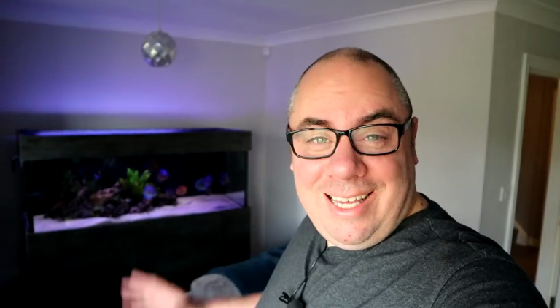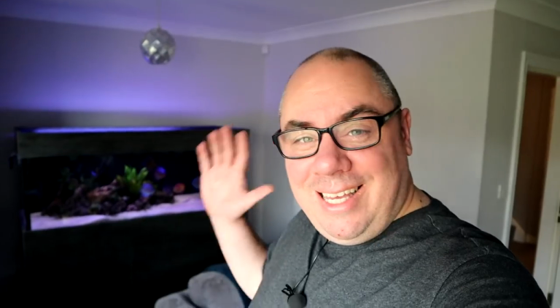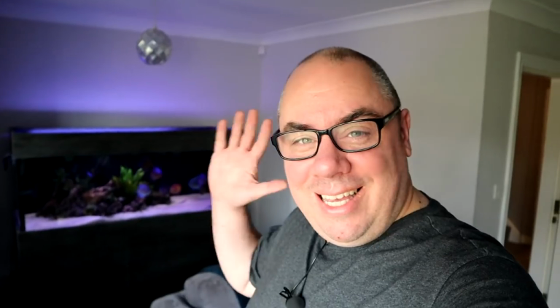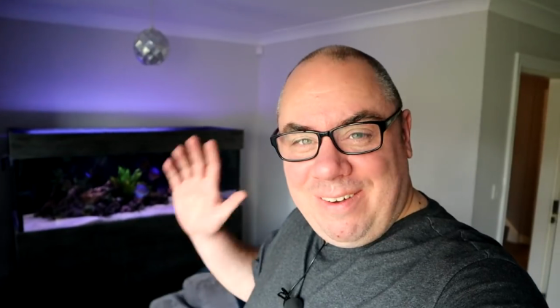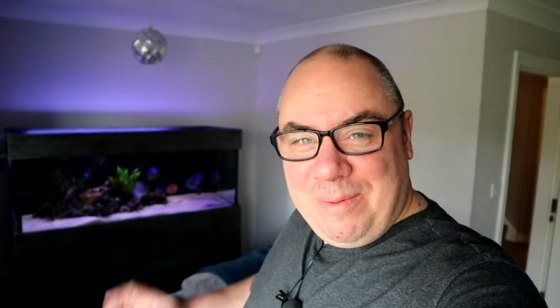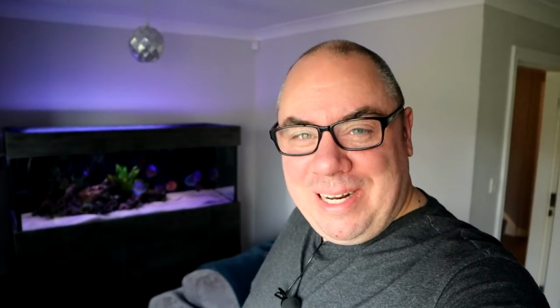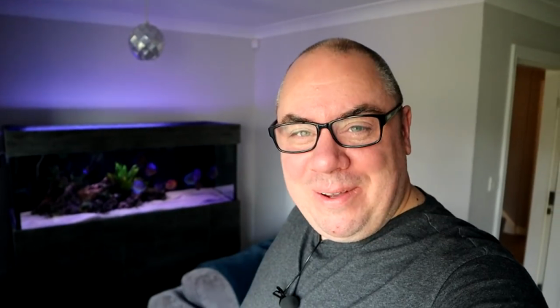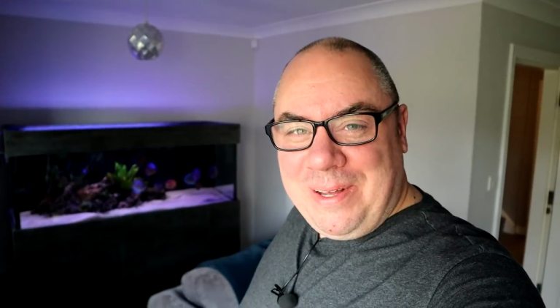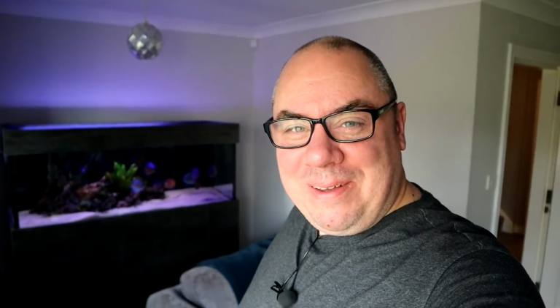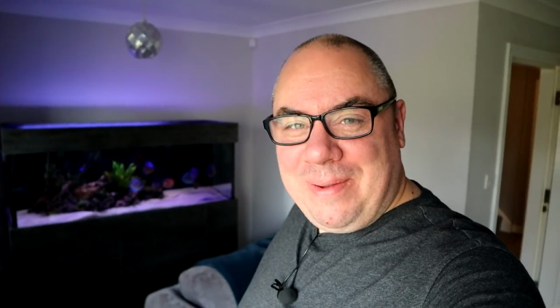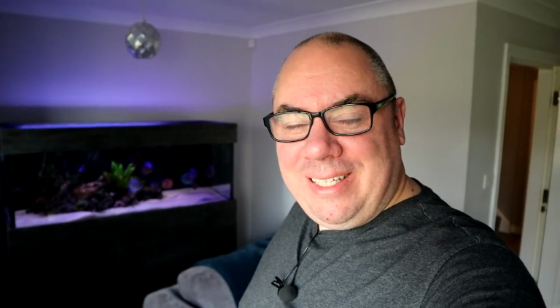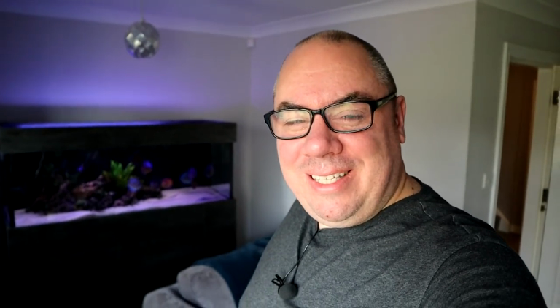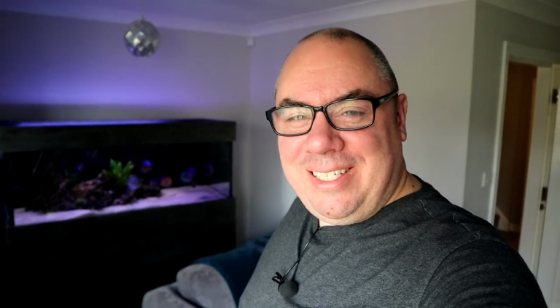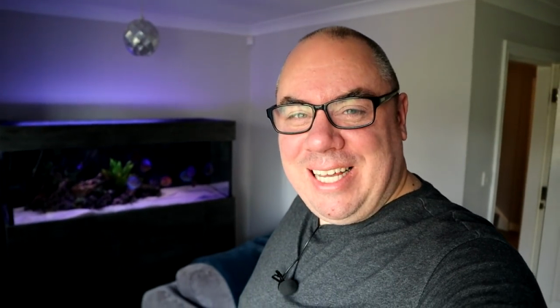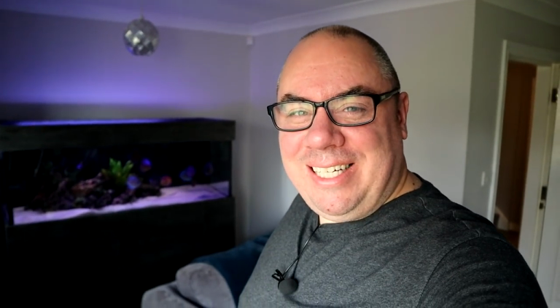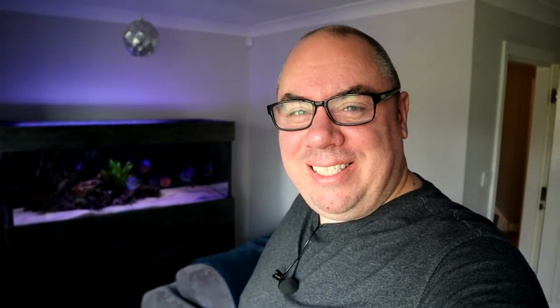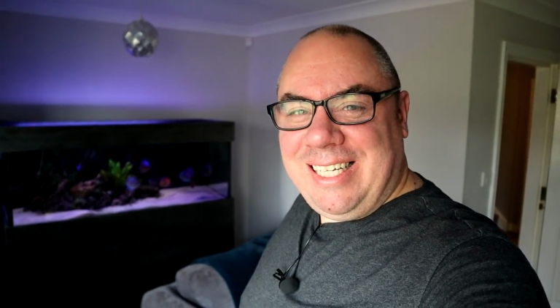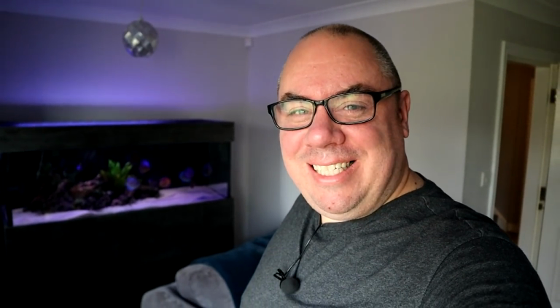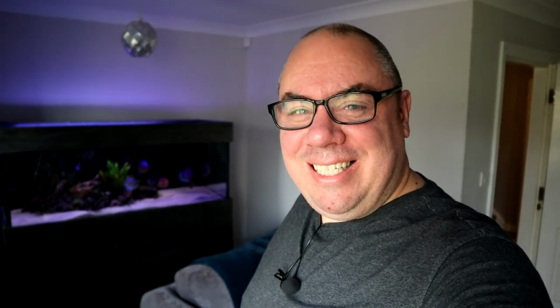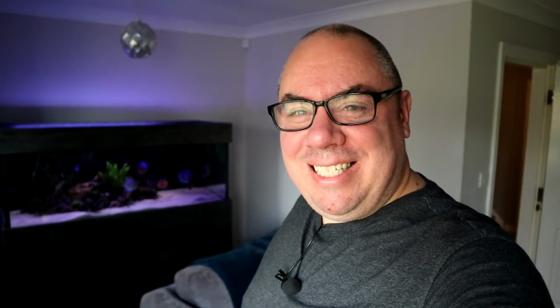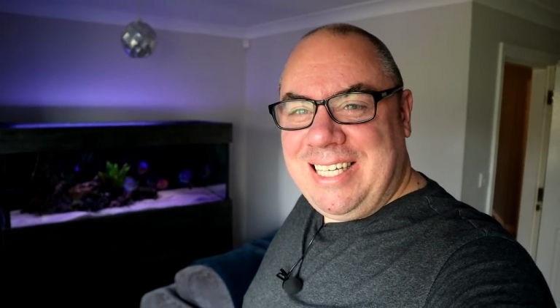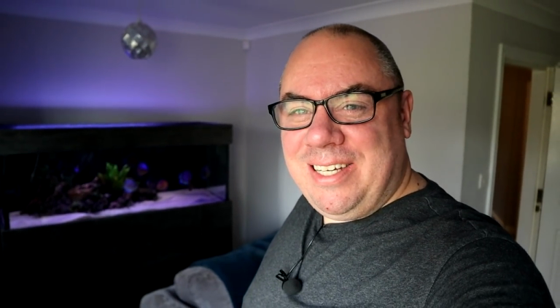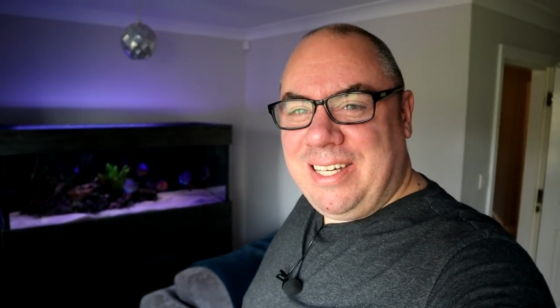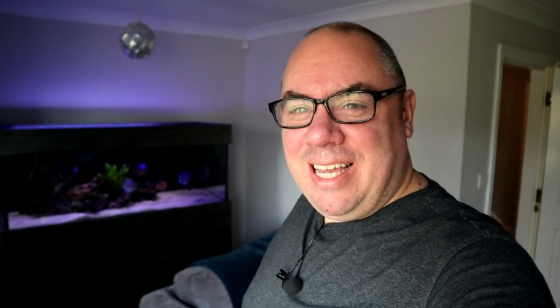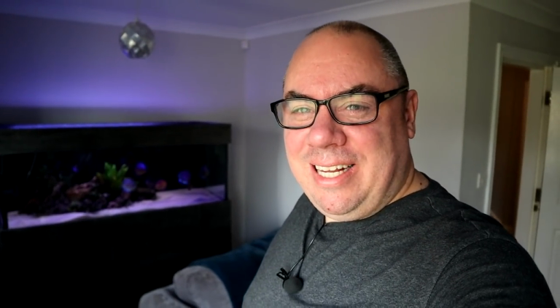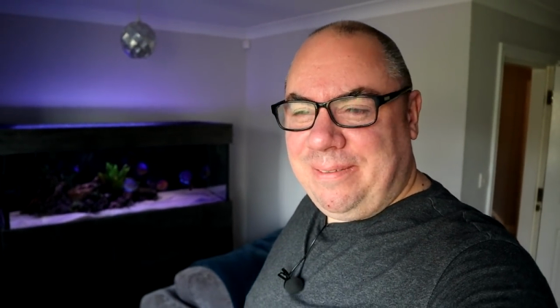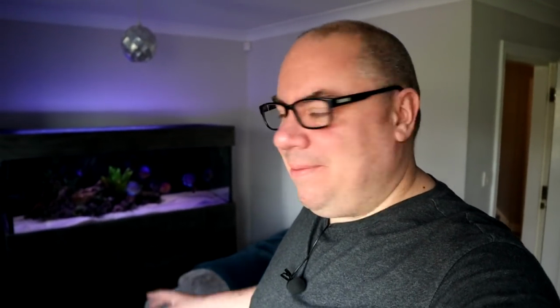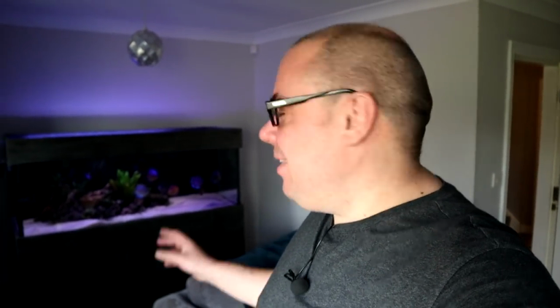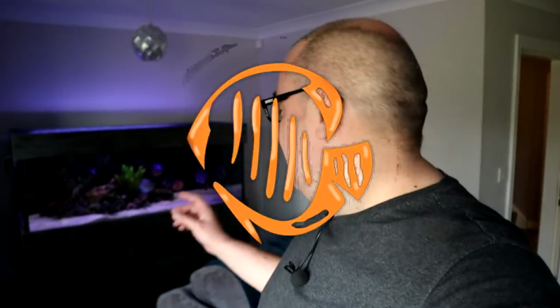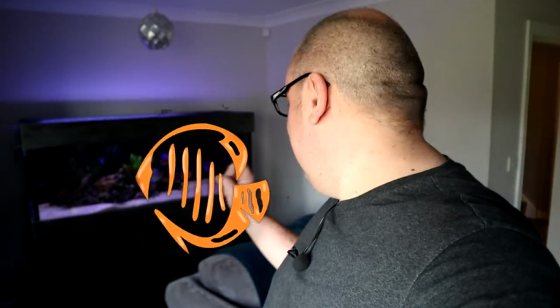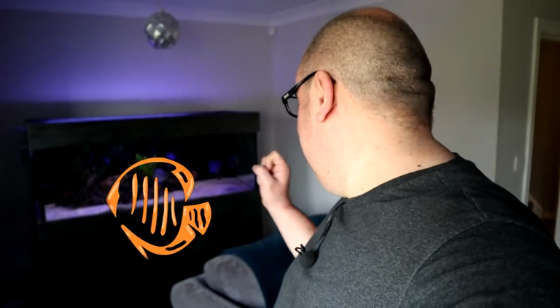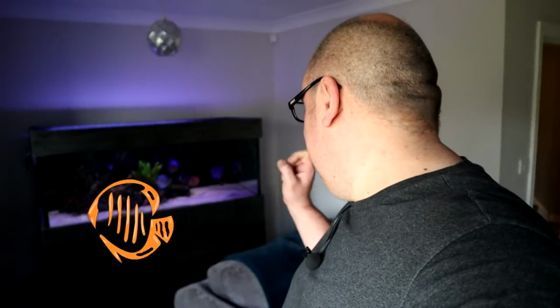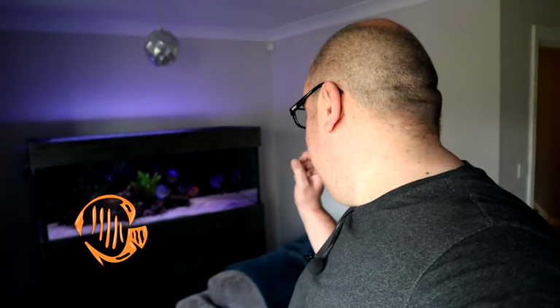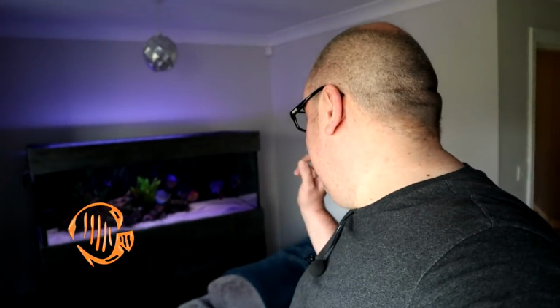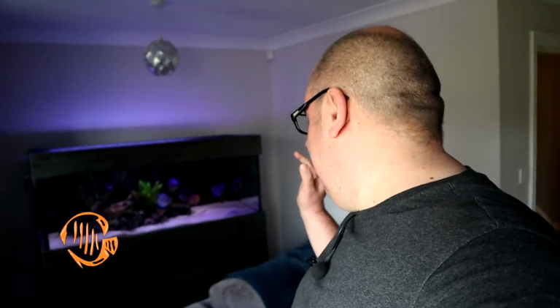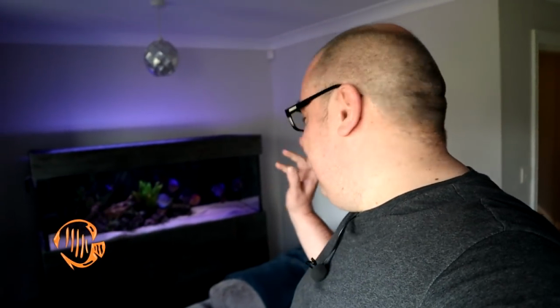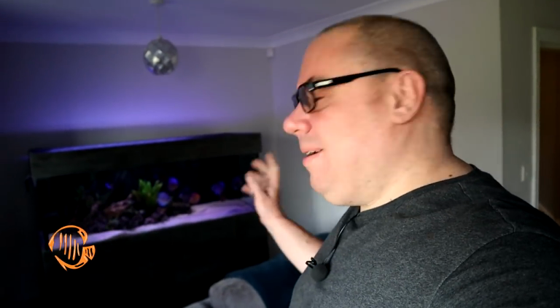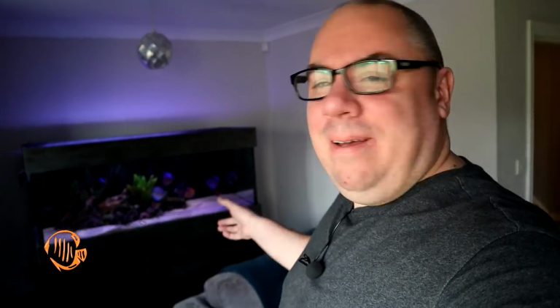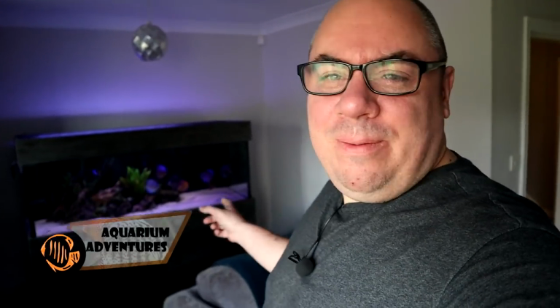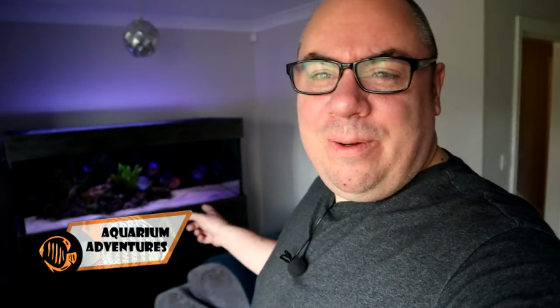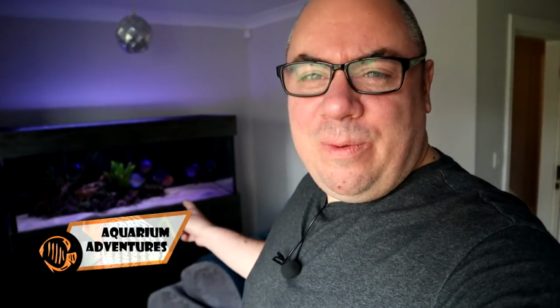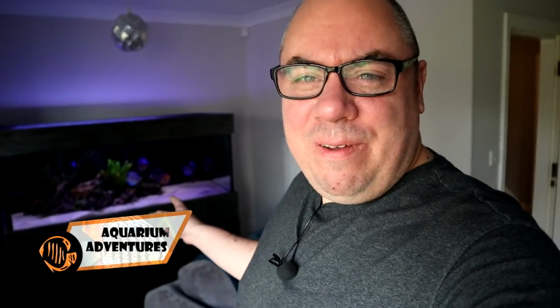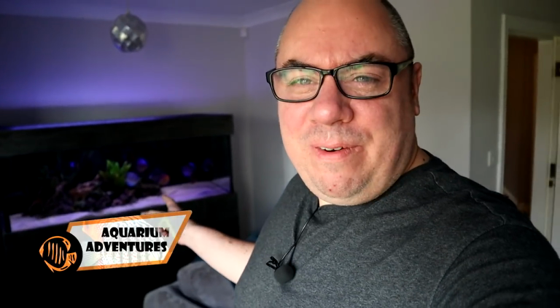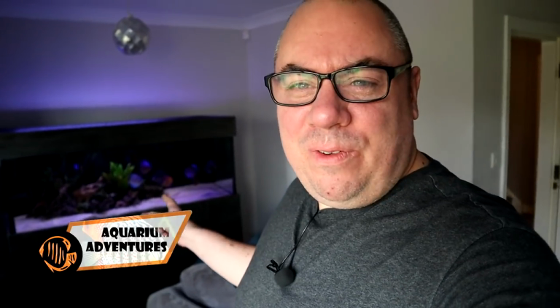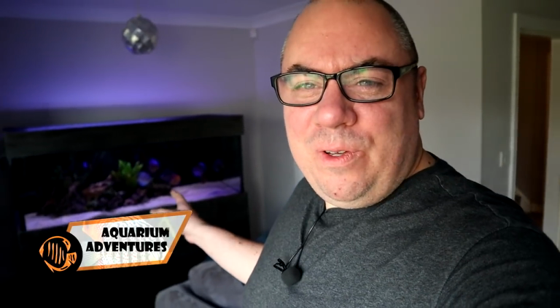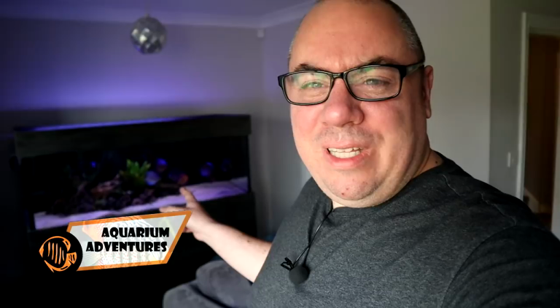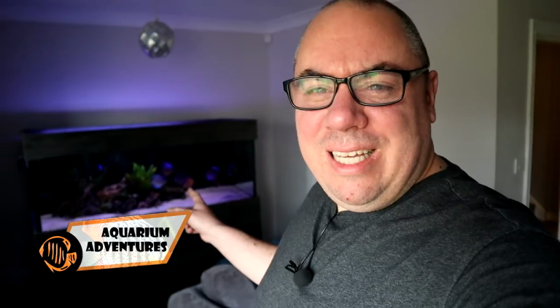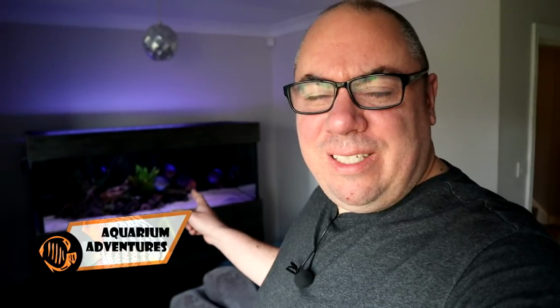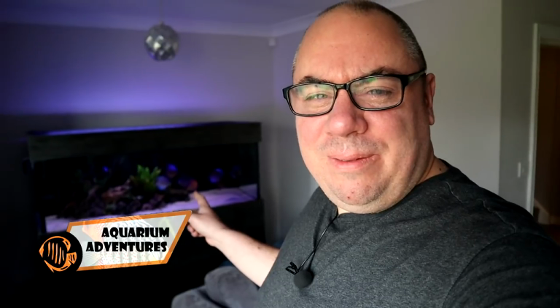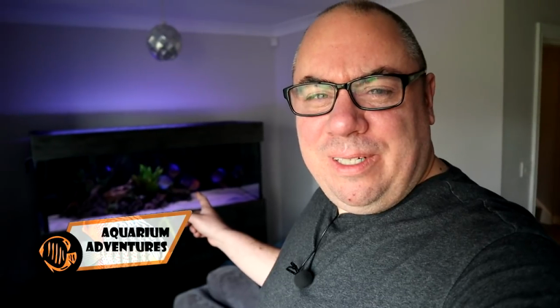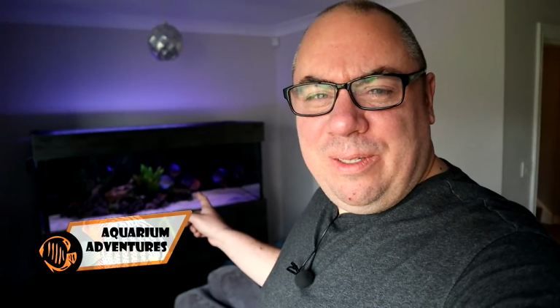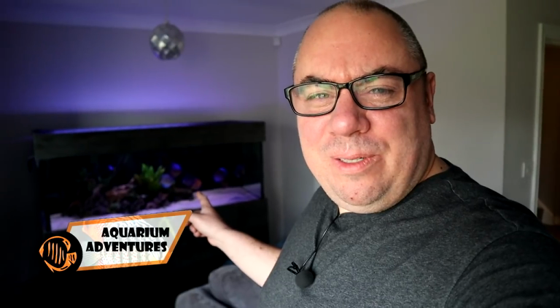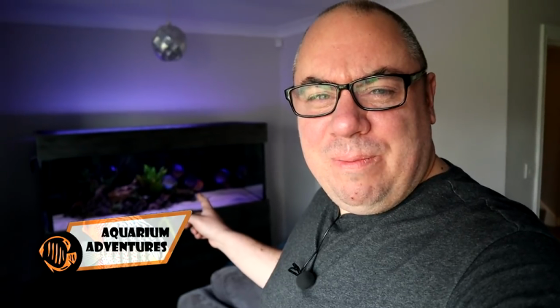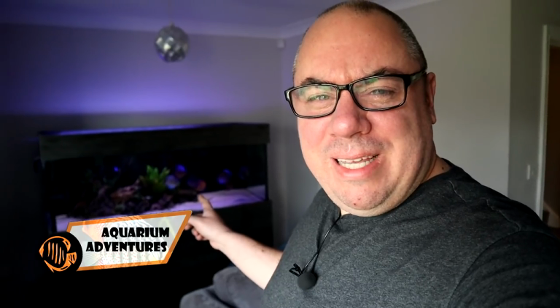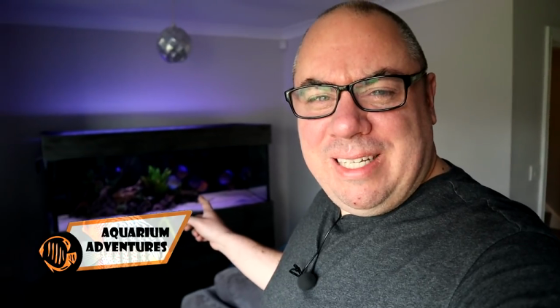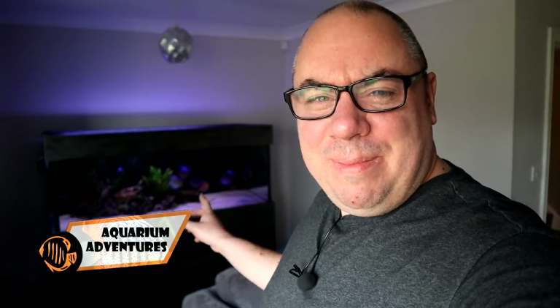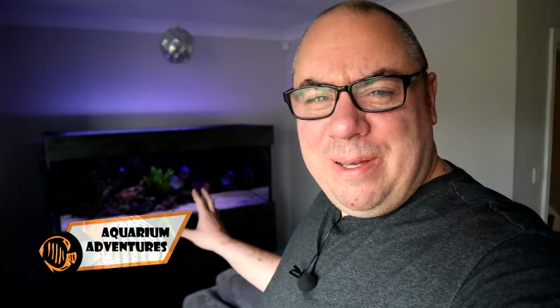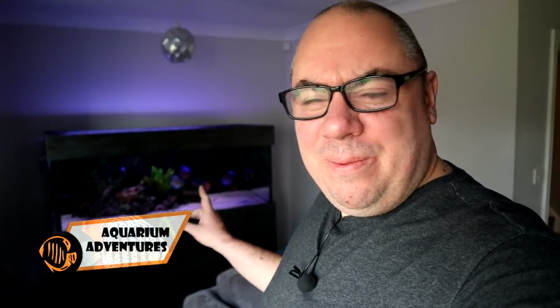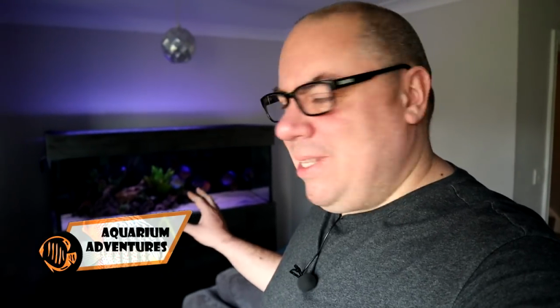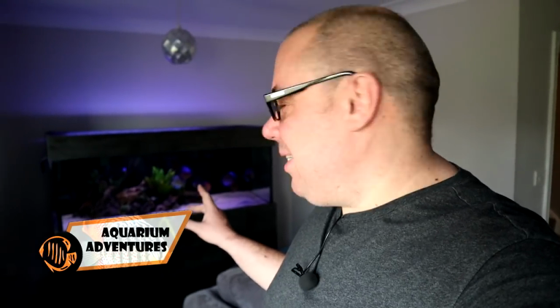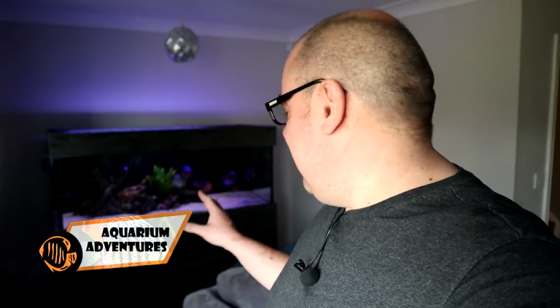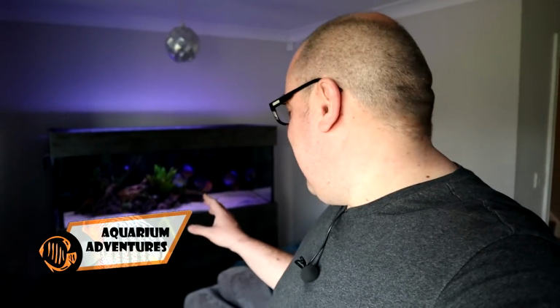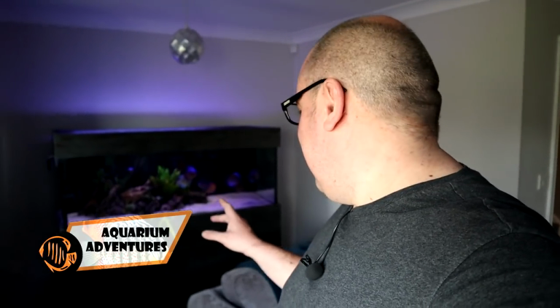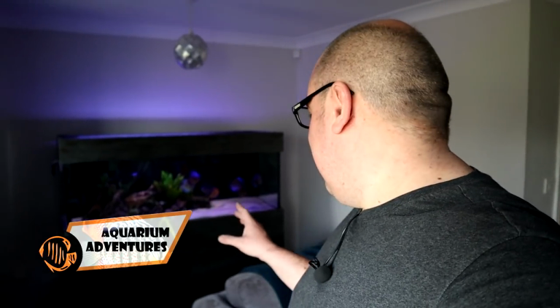Hey everybody, welcome back to the channel. Nice to see you again. I've gone away for a few days, so I'm going to do some messing about with this tank.